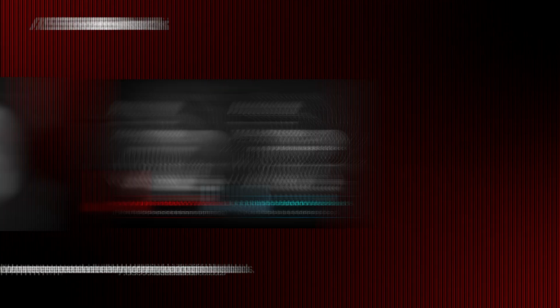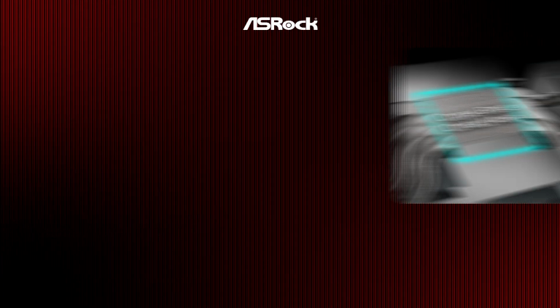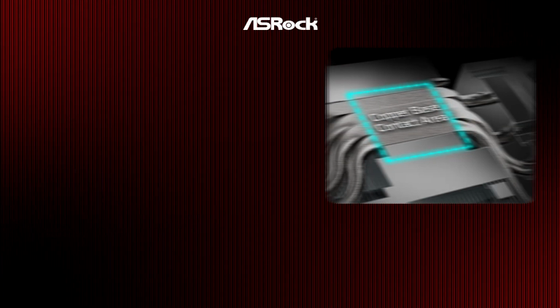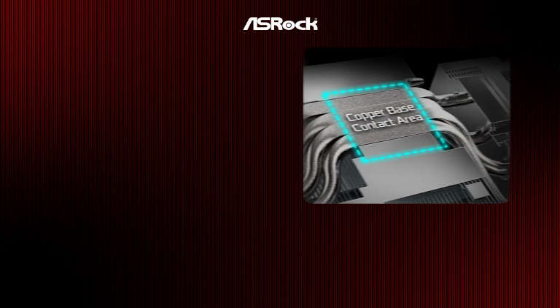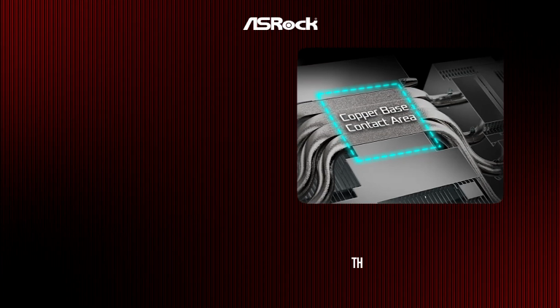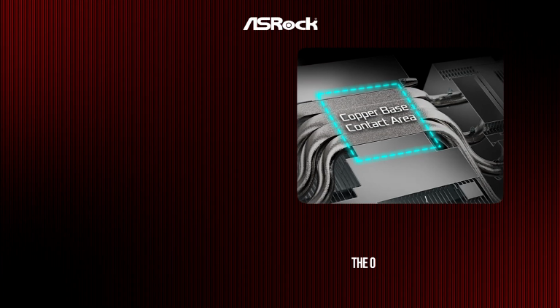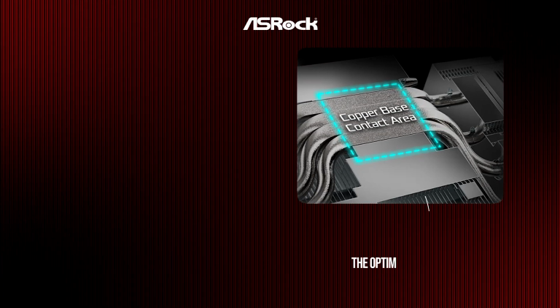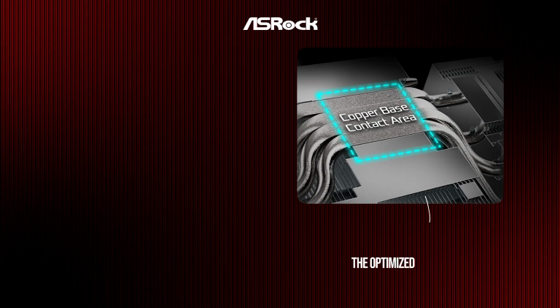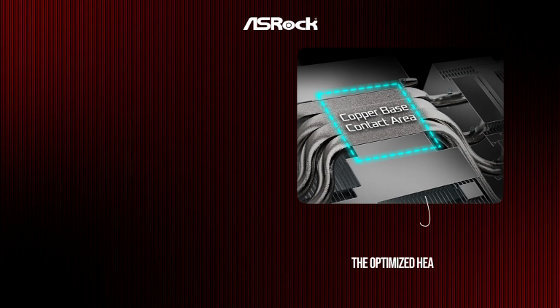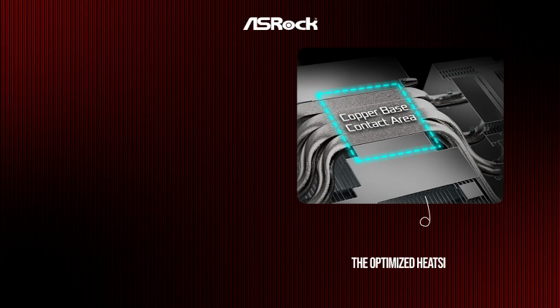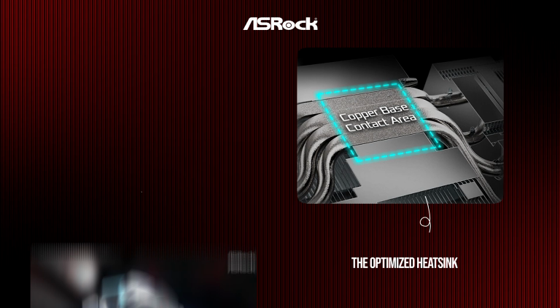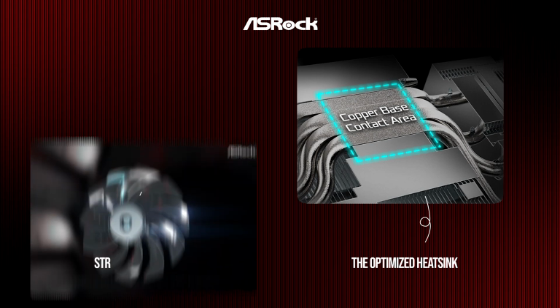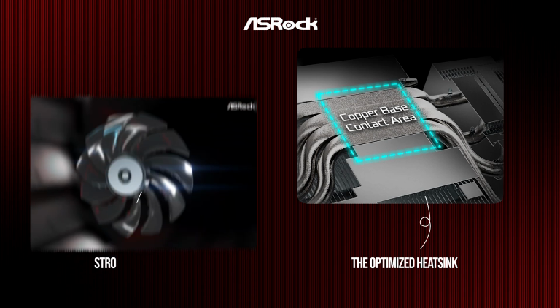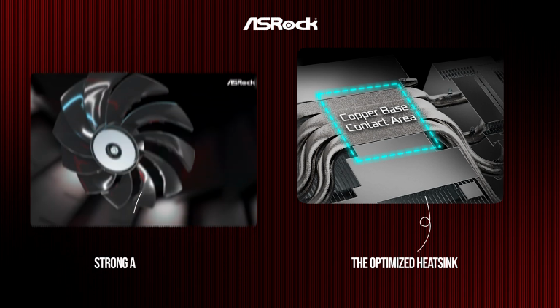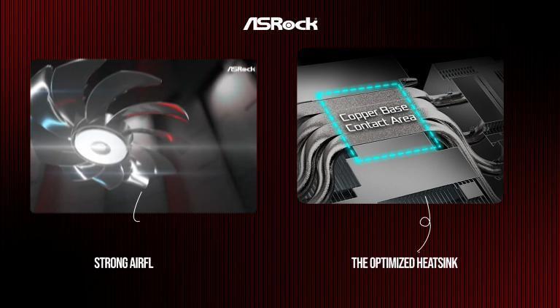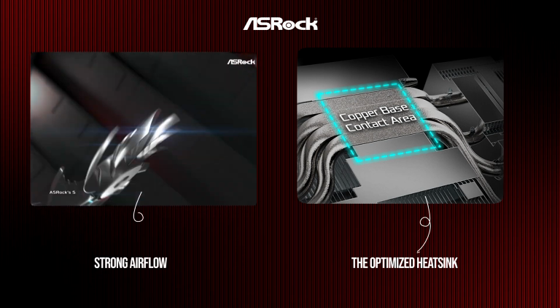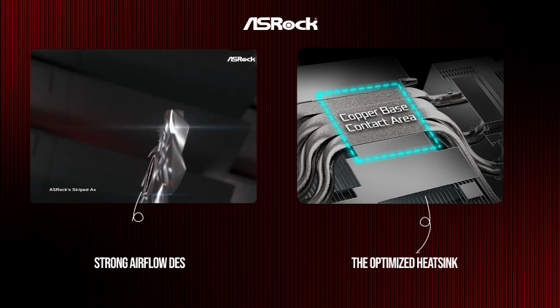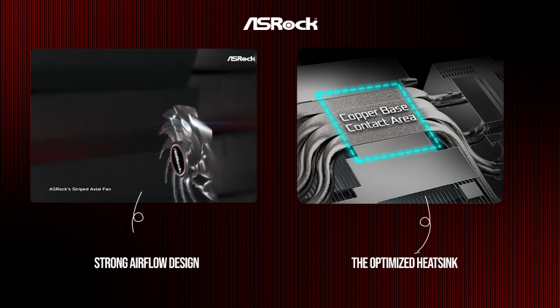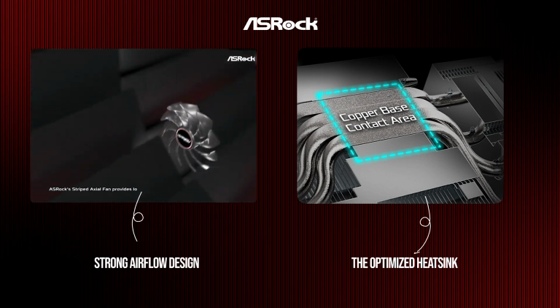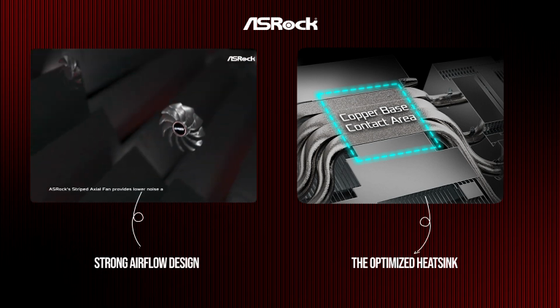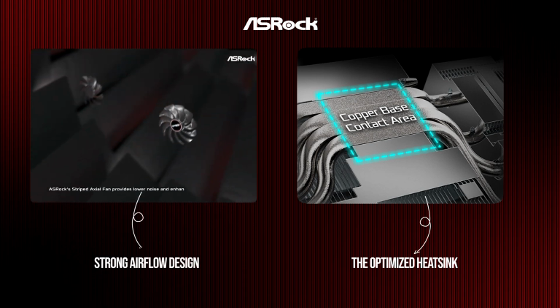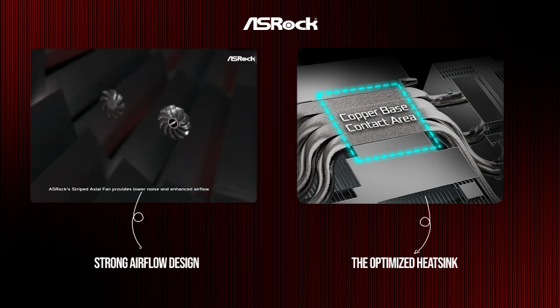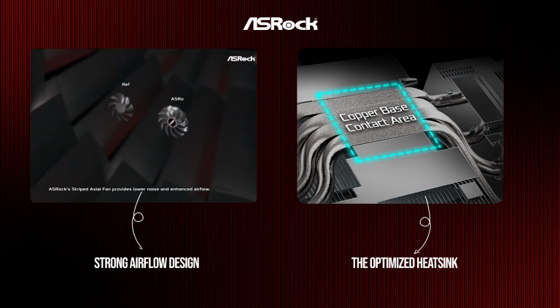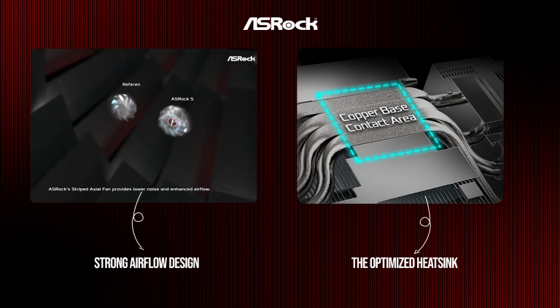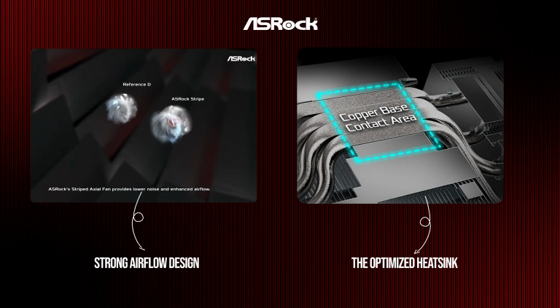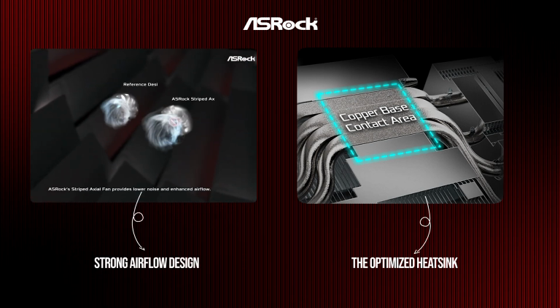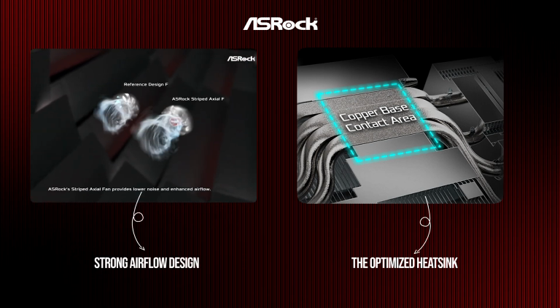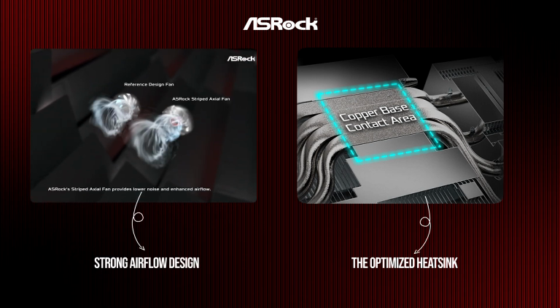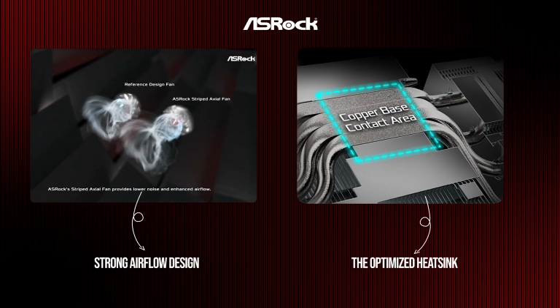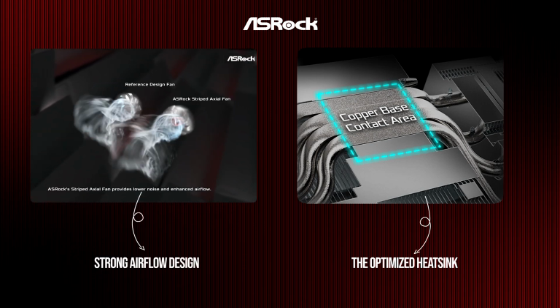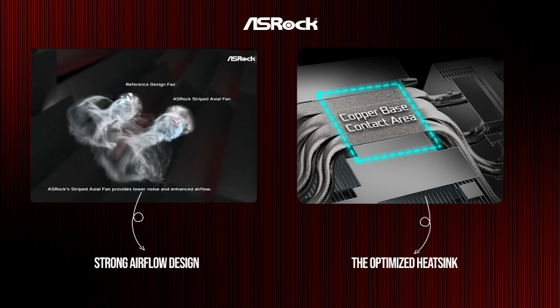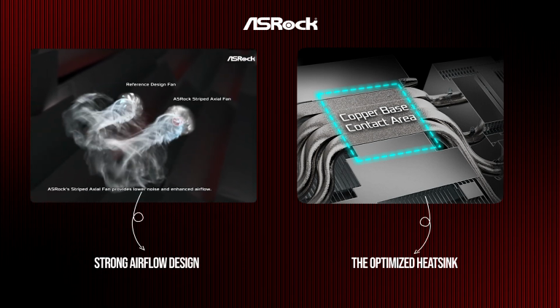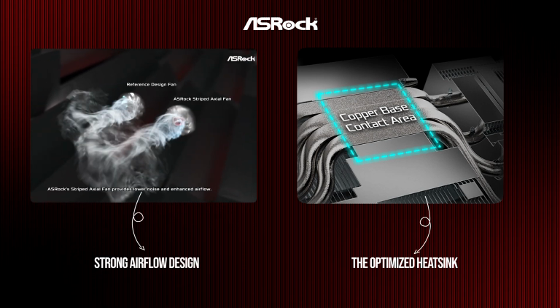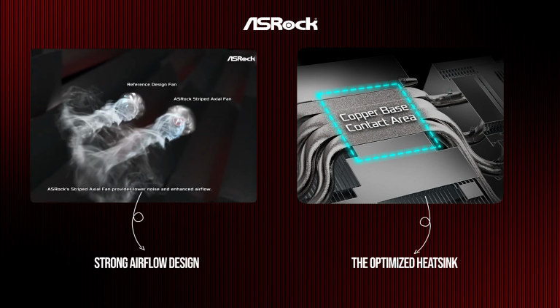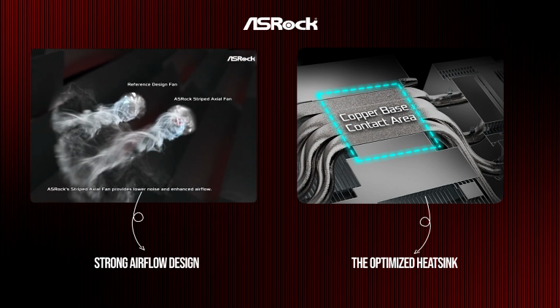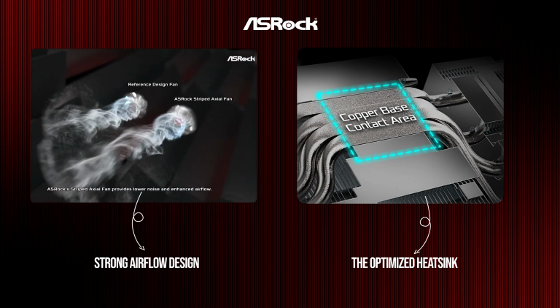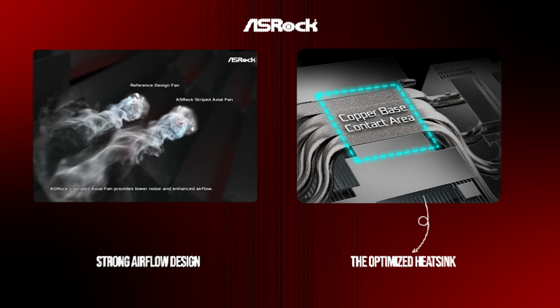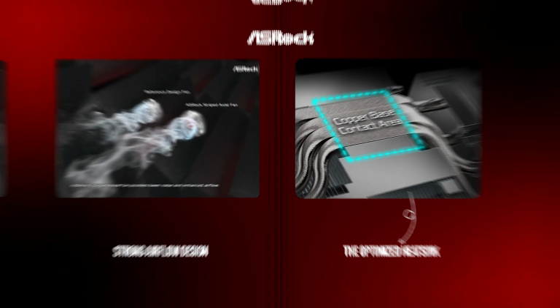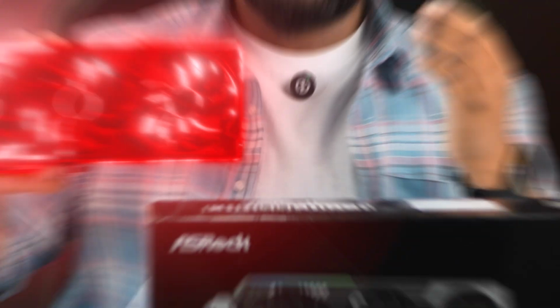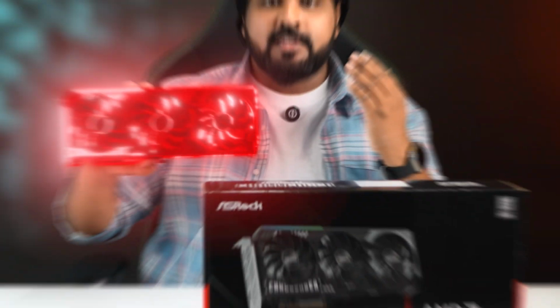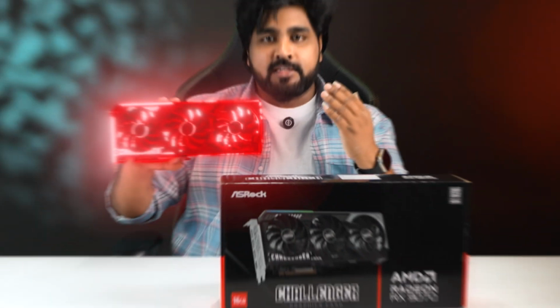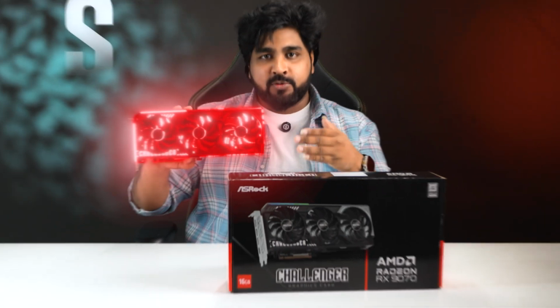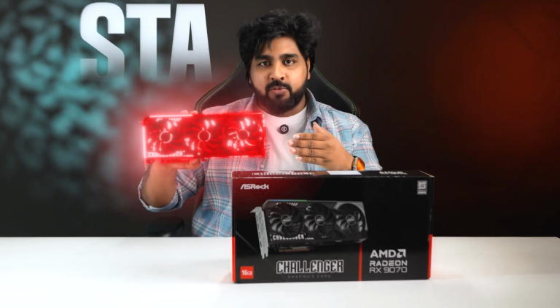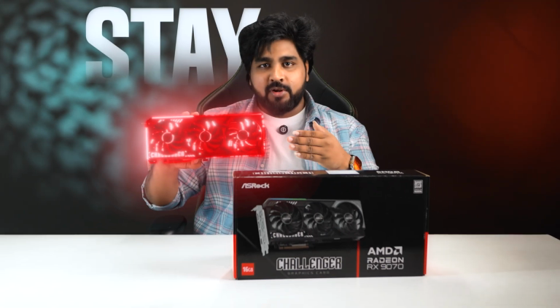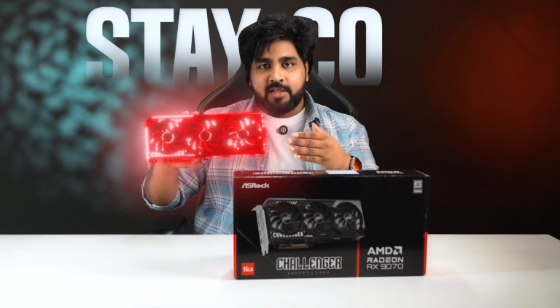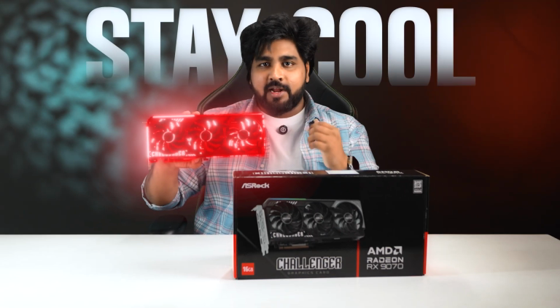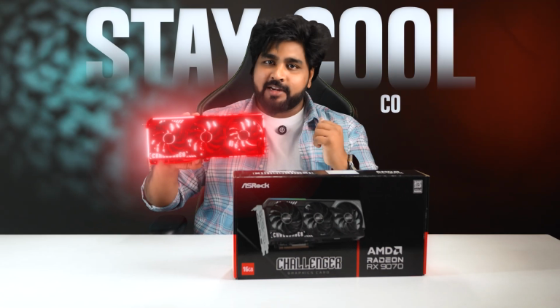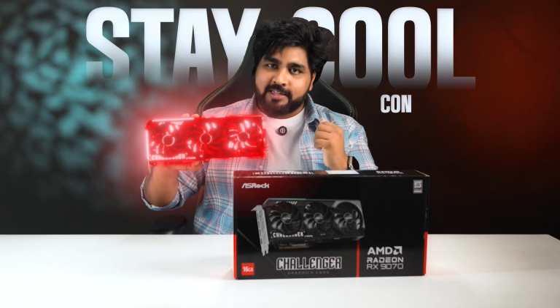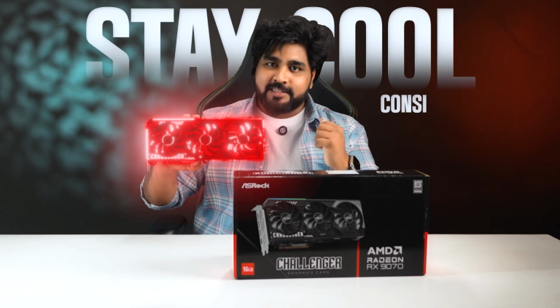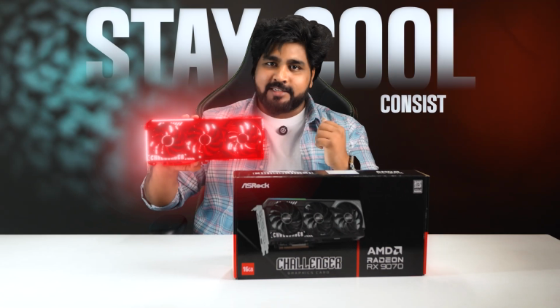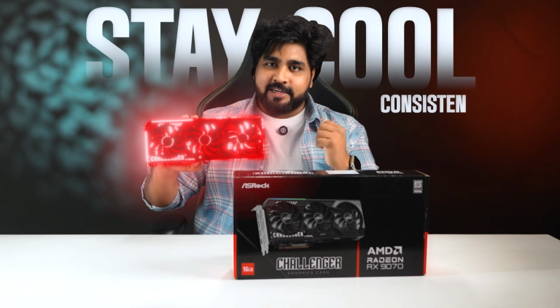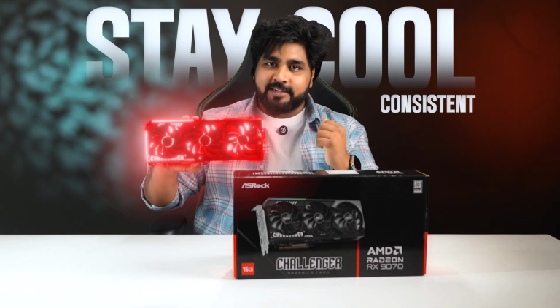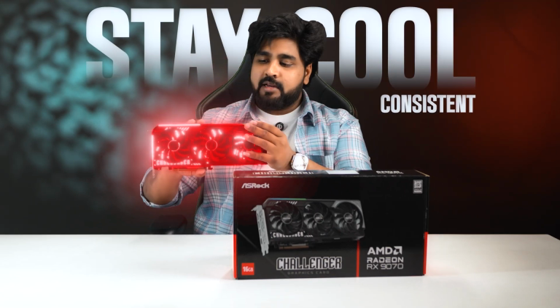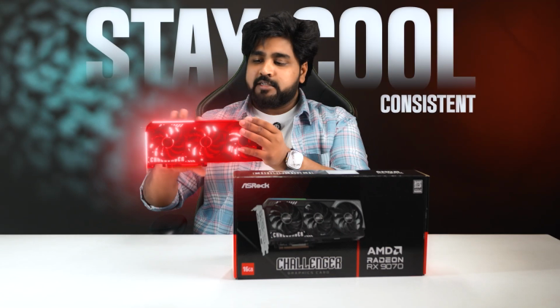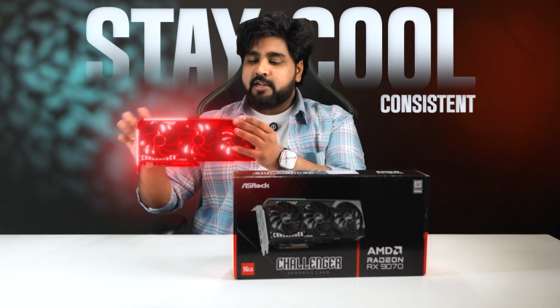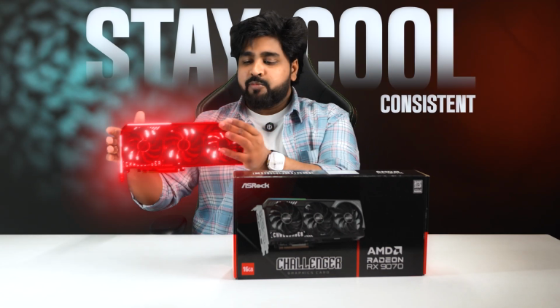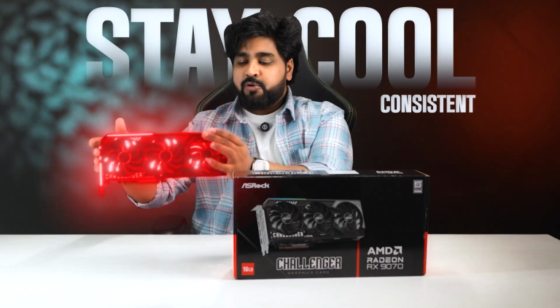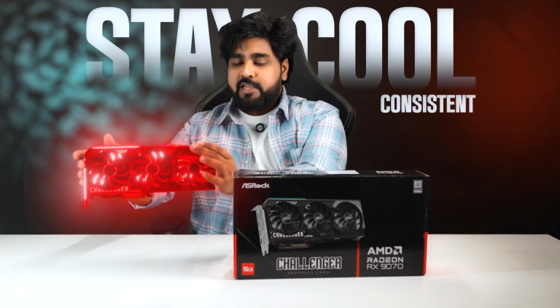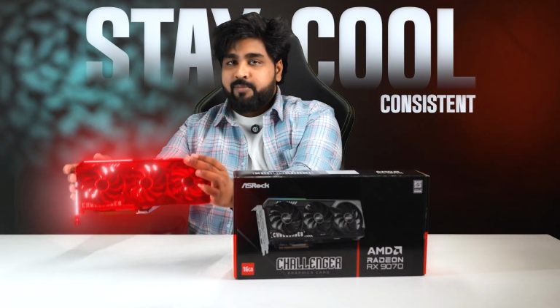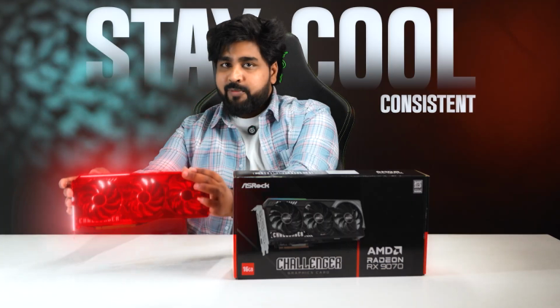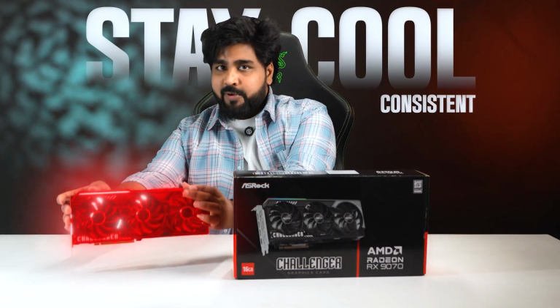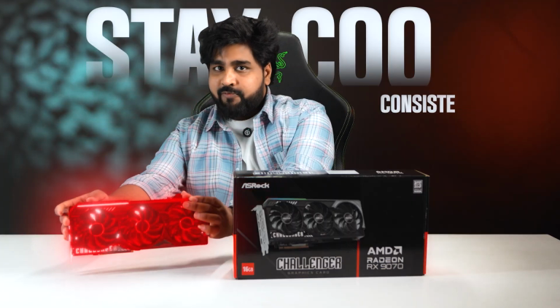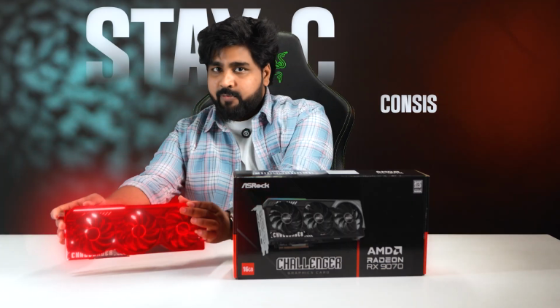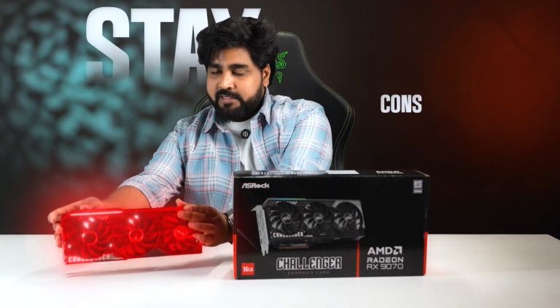The optimized heat sink, strong airflow design, and improved thermal efficiency keep the GPU cool and consistent.